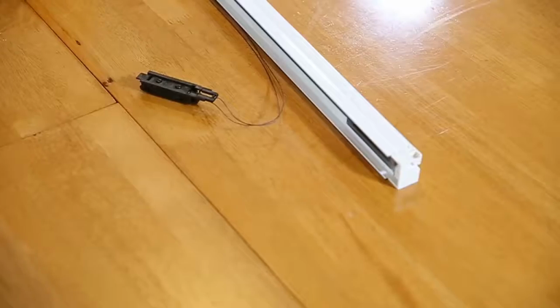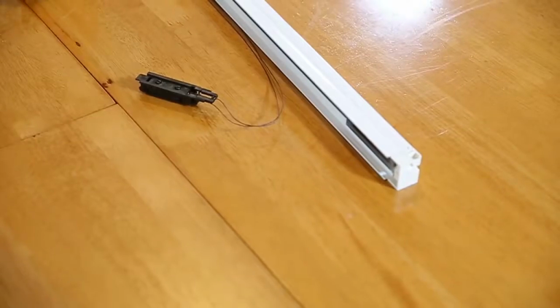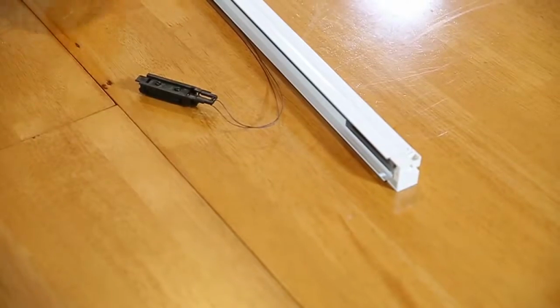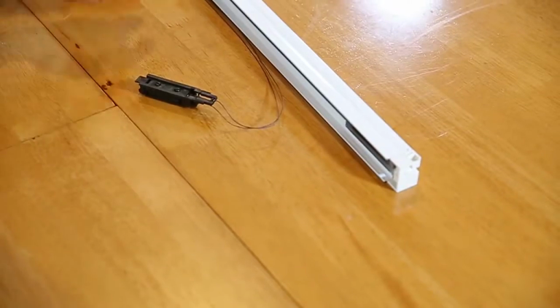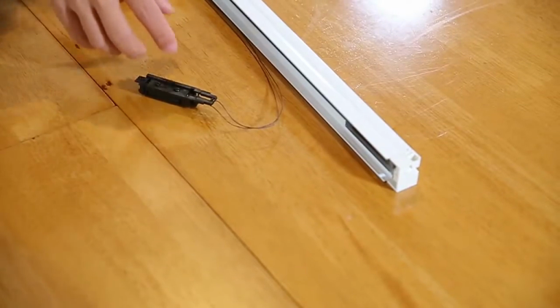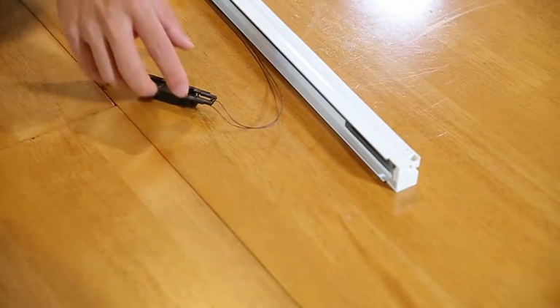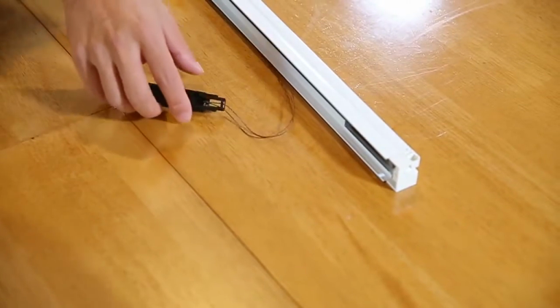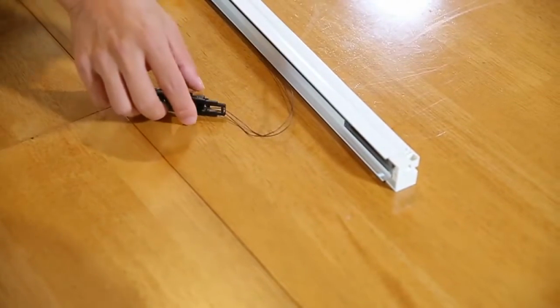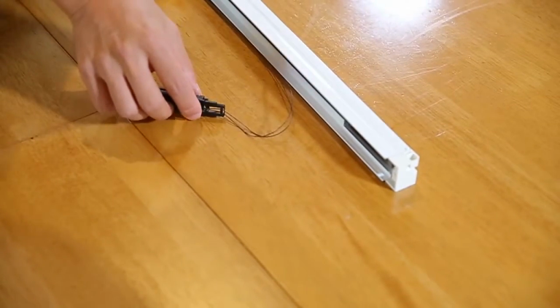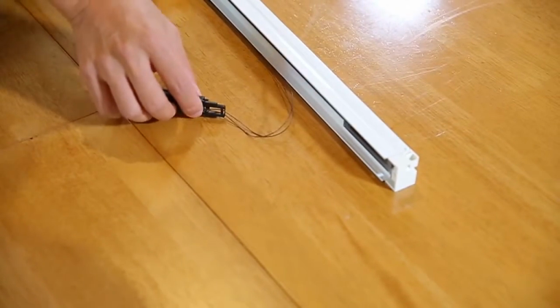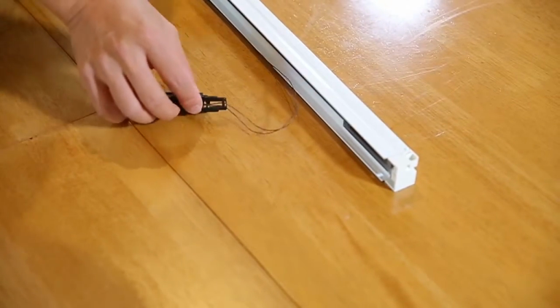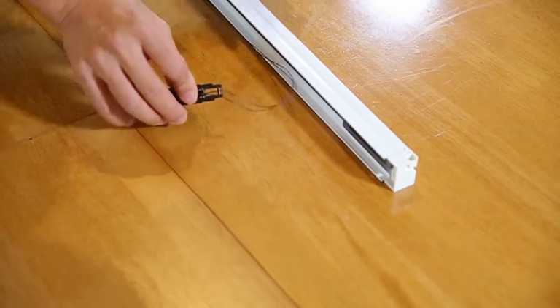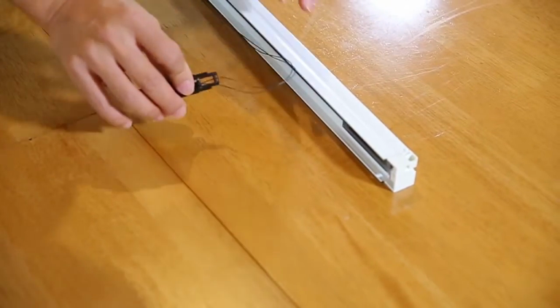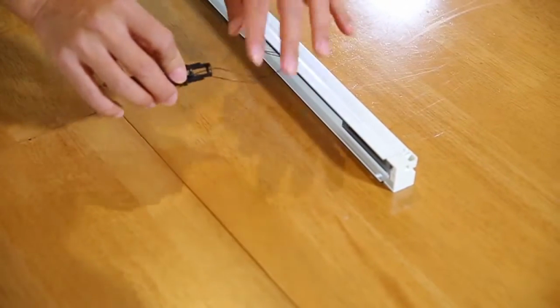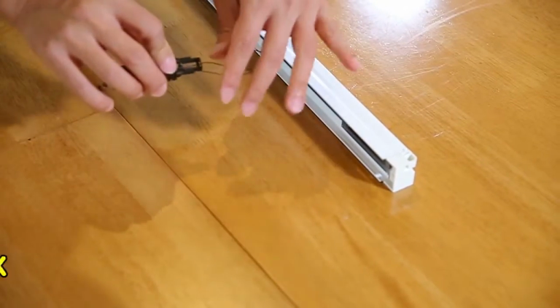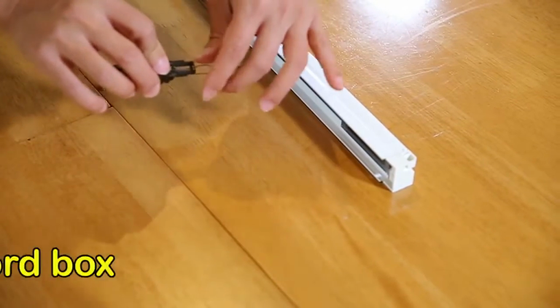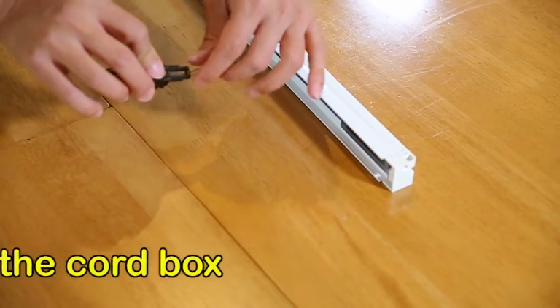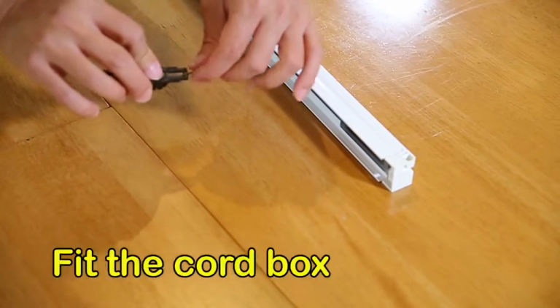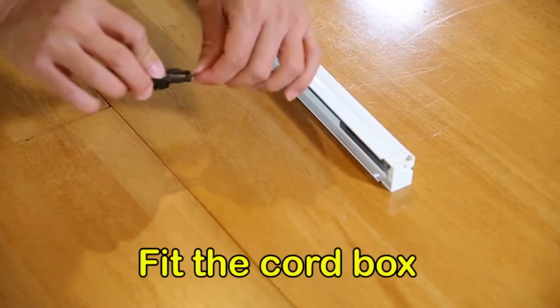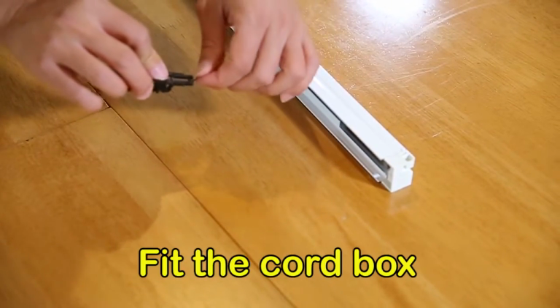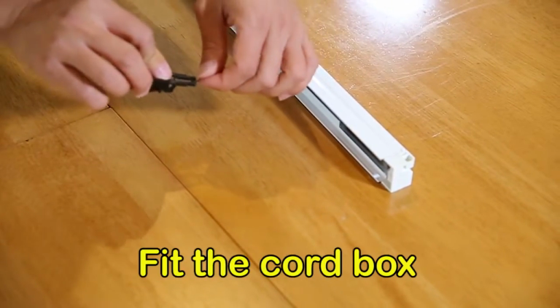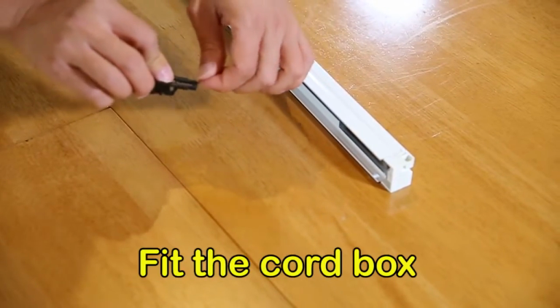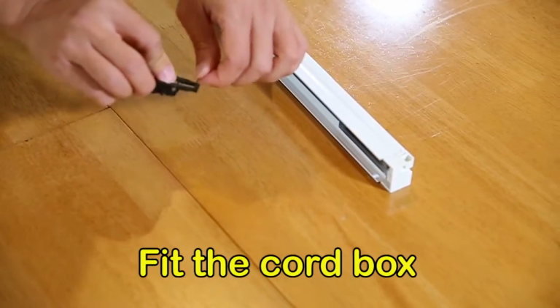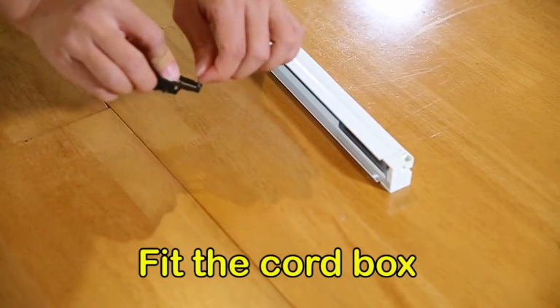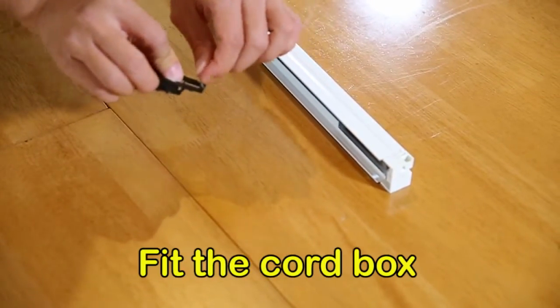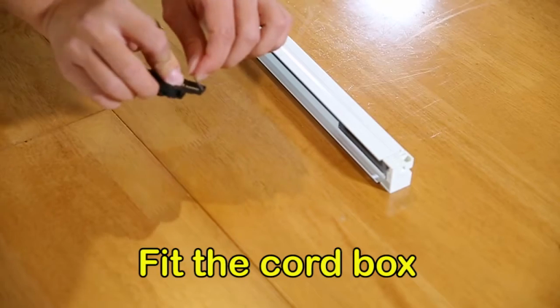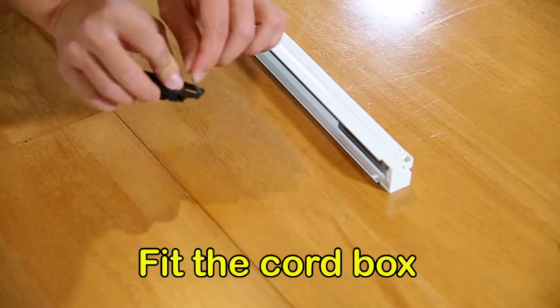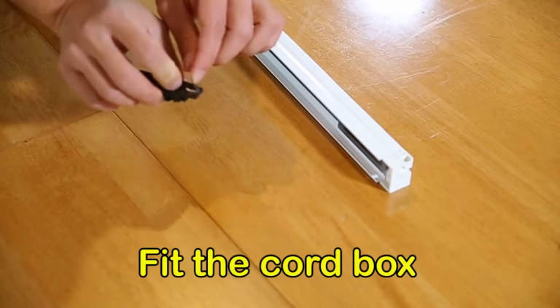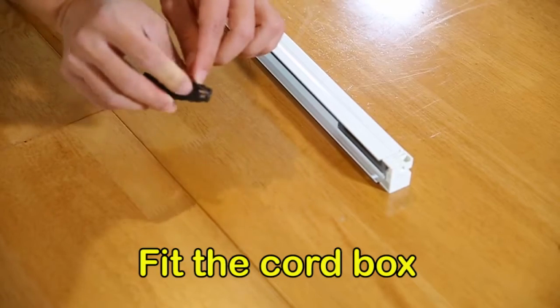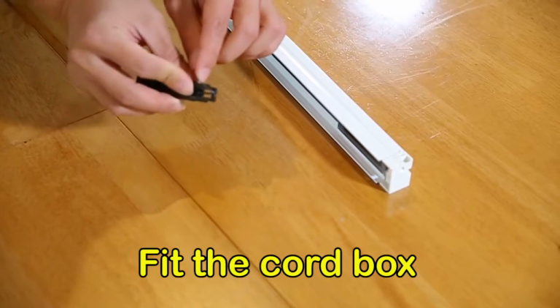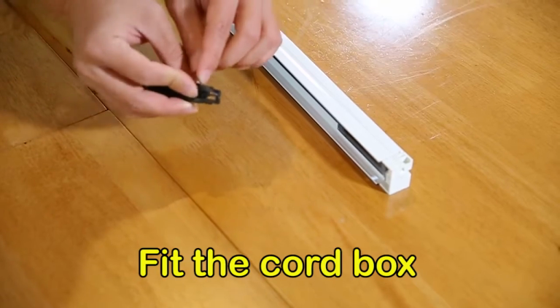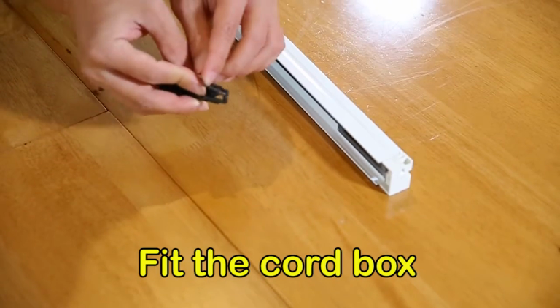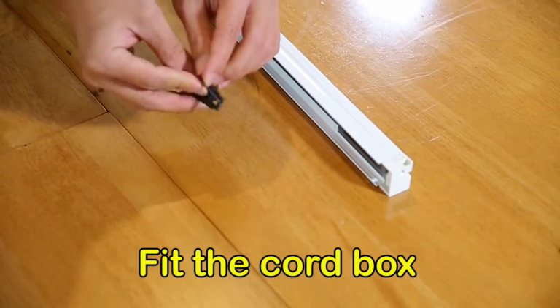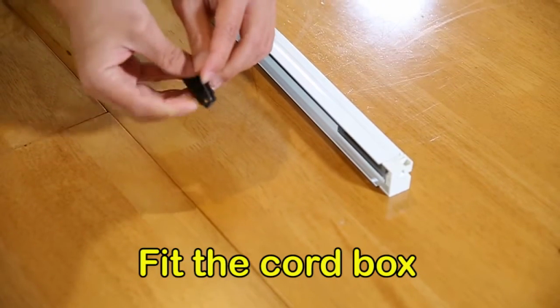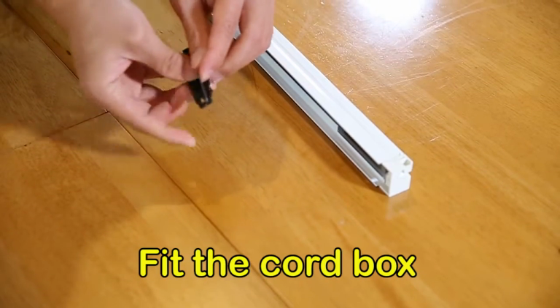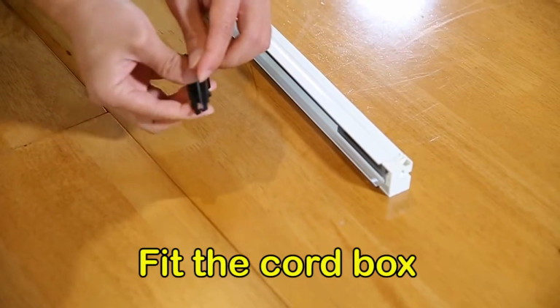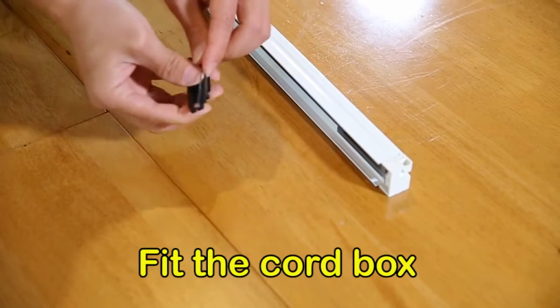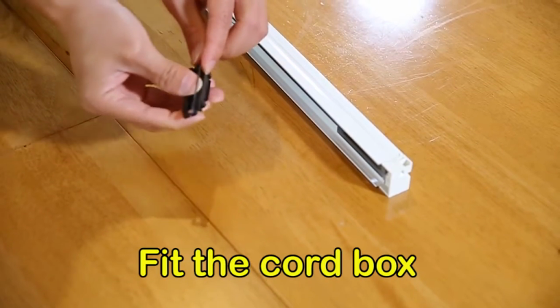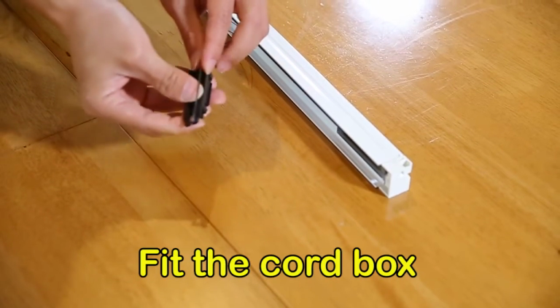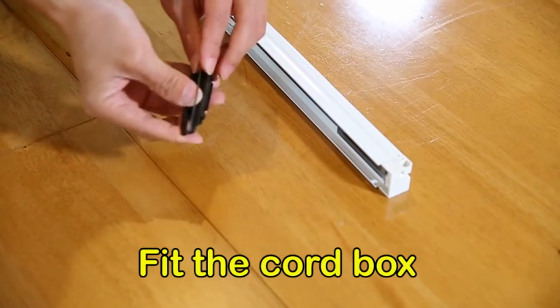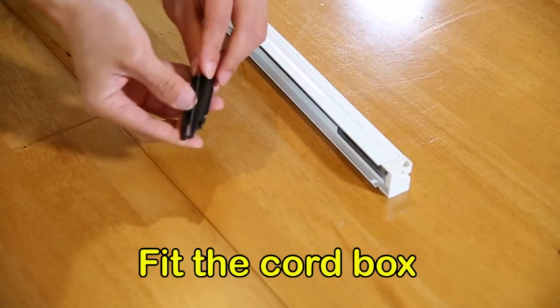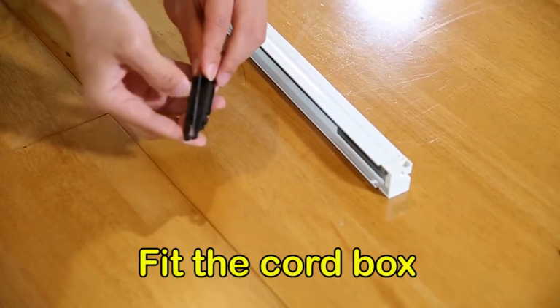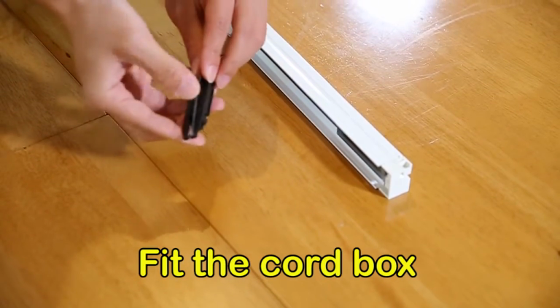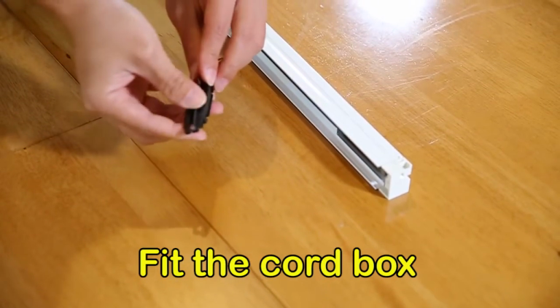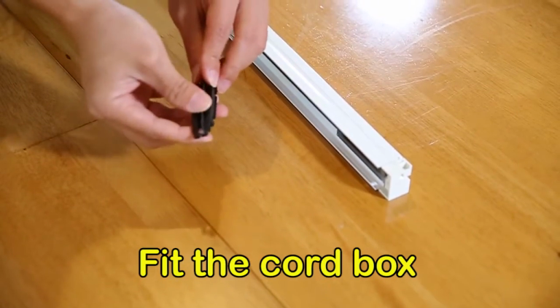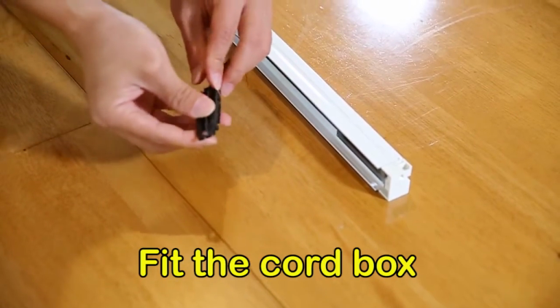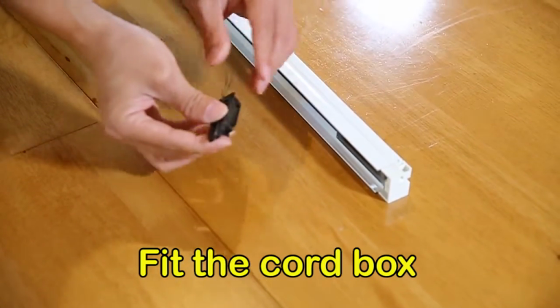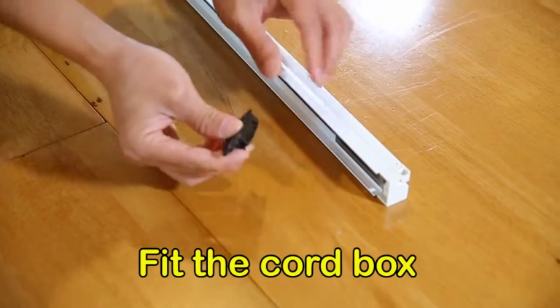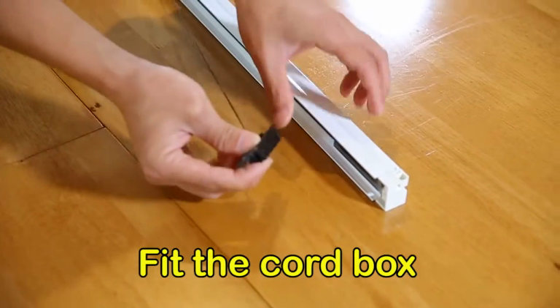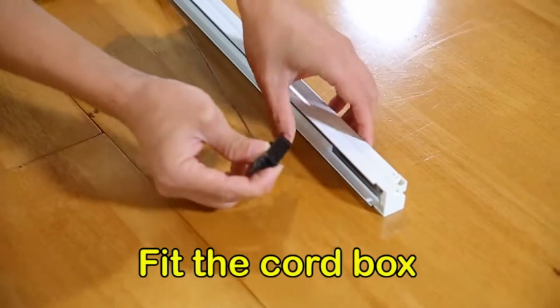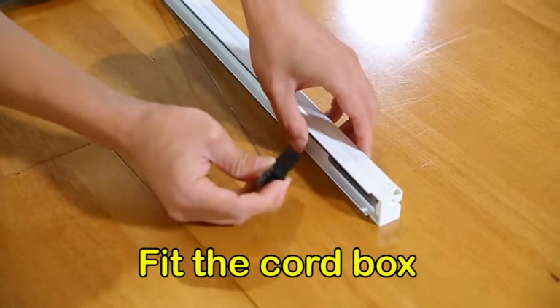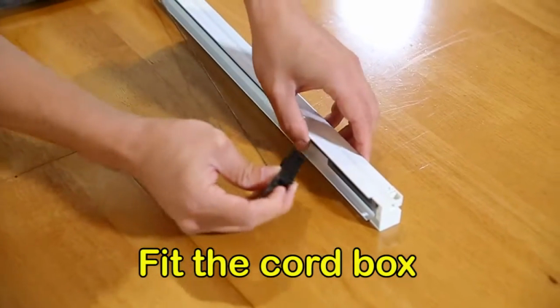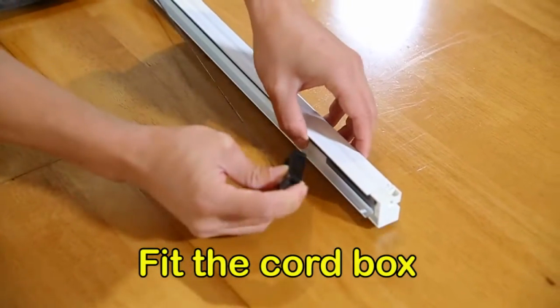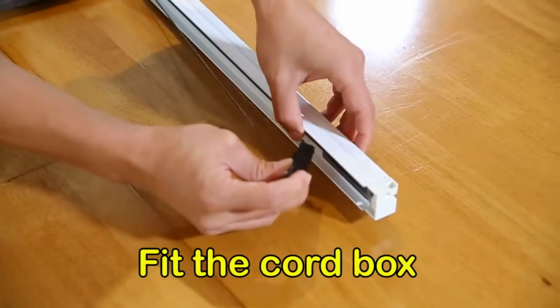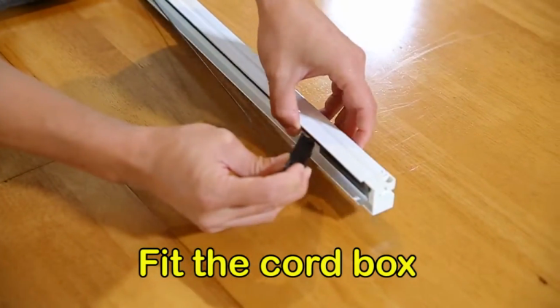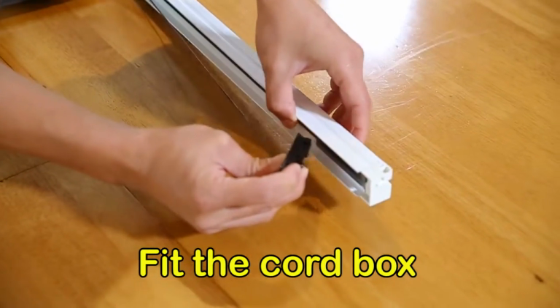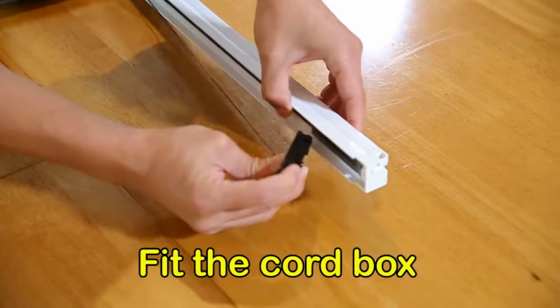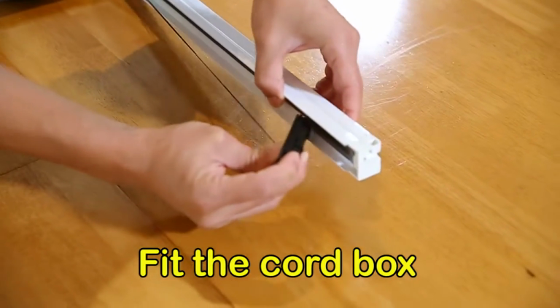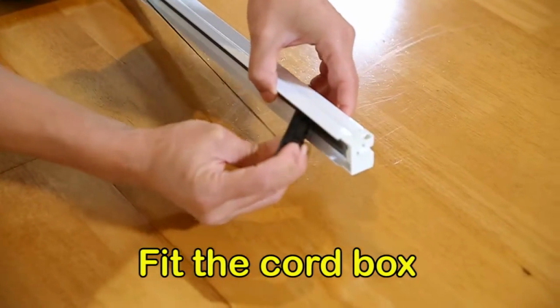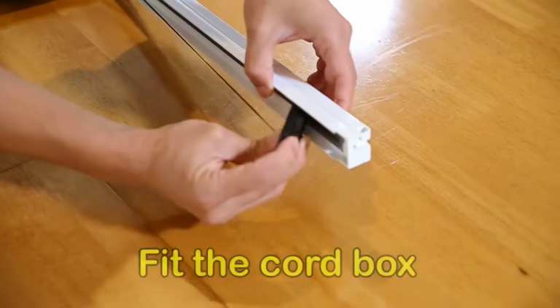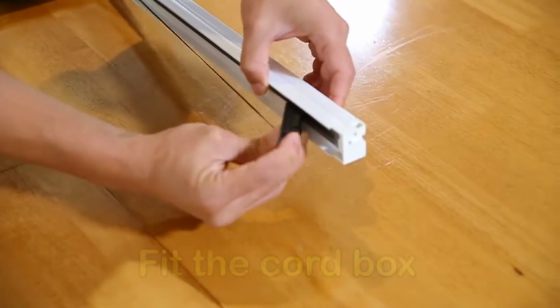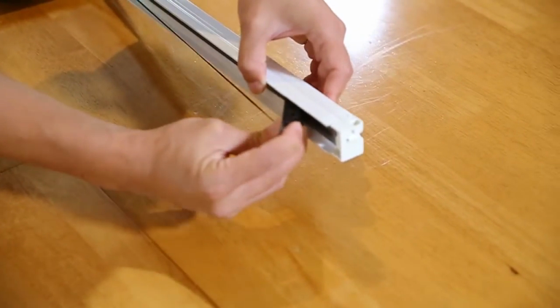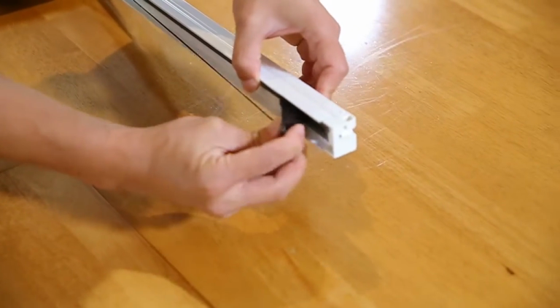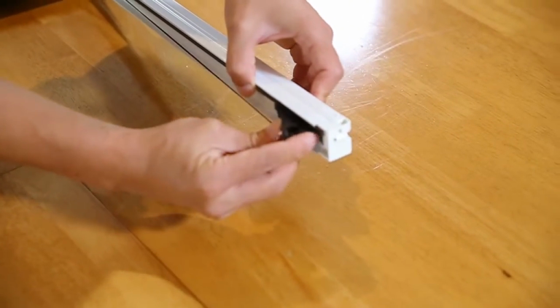Next is clipping the cord box into position. Make sure the cords go round the loop prior to clipping the cord box in place.